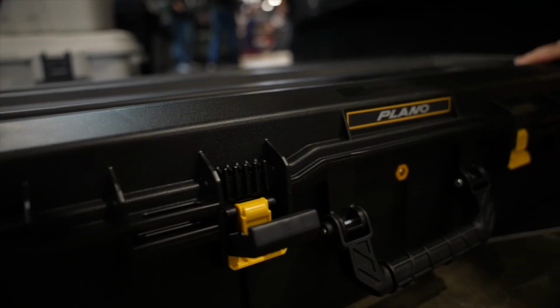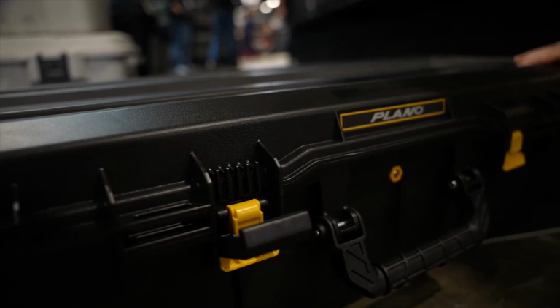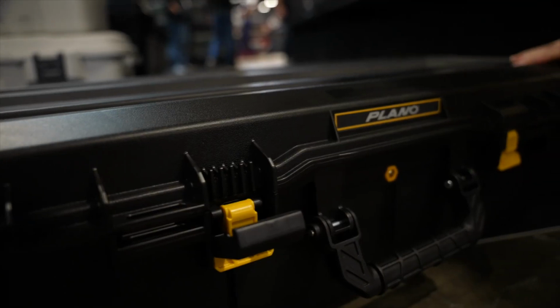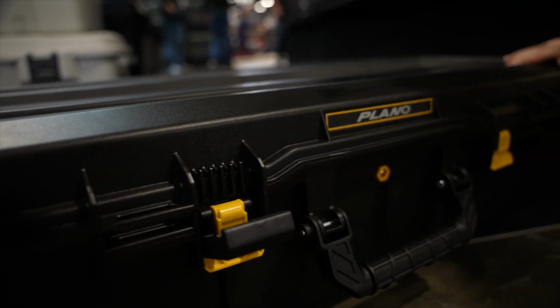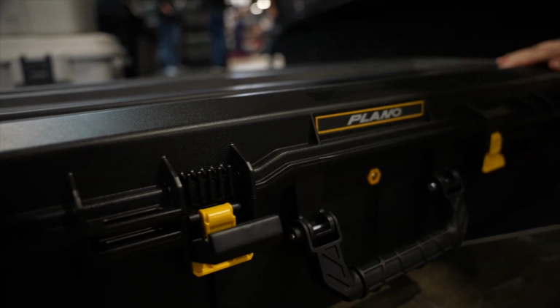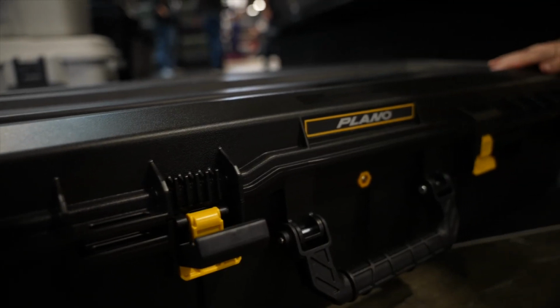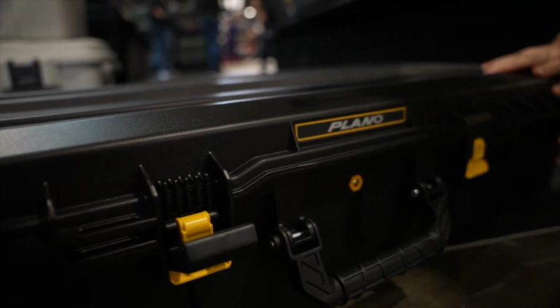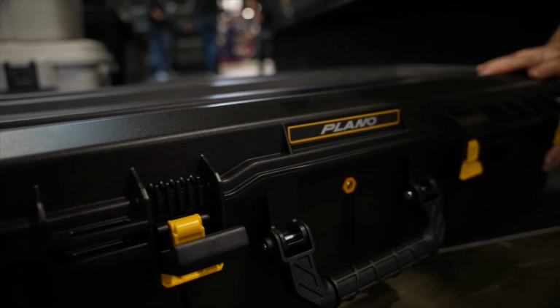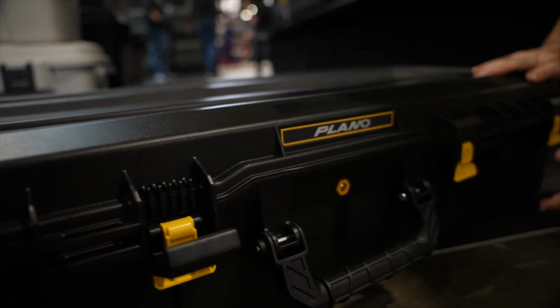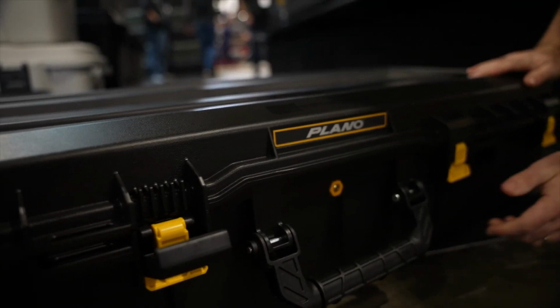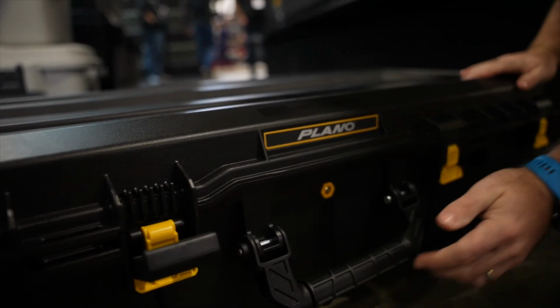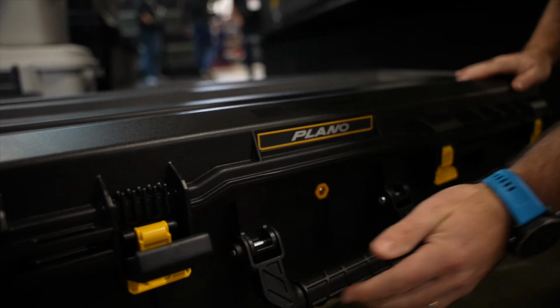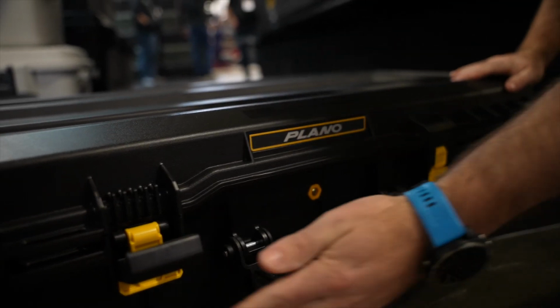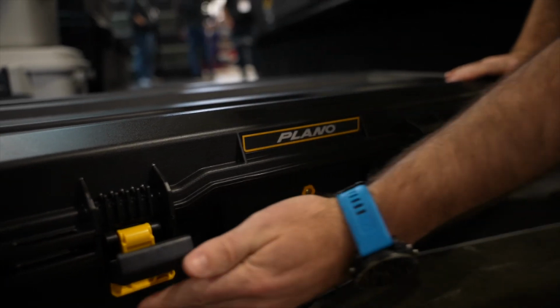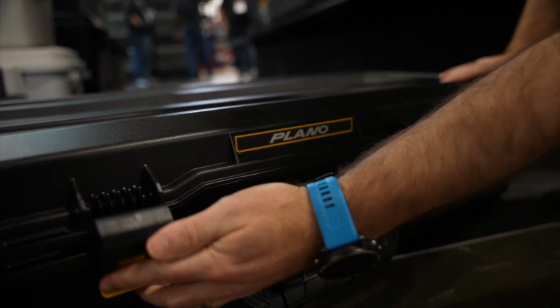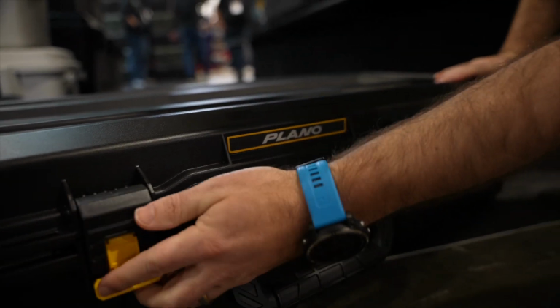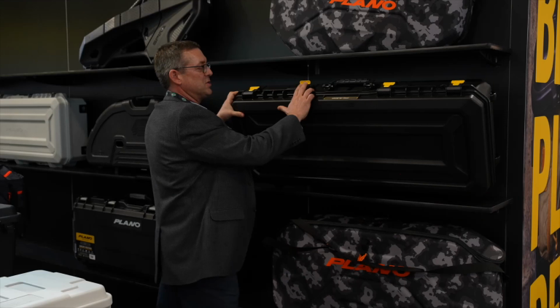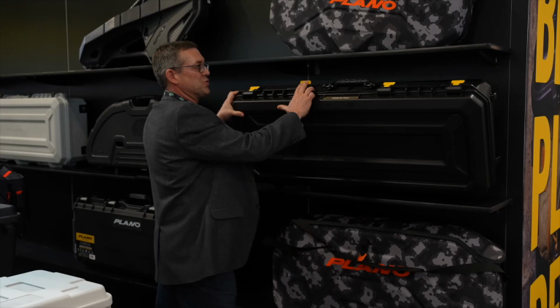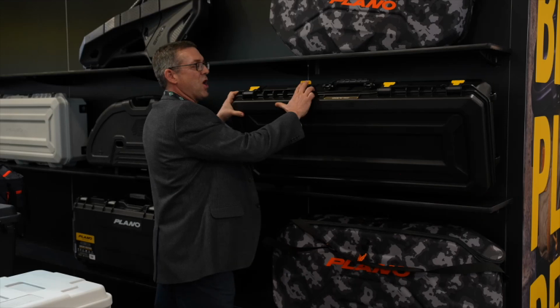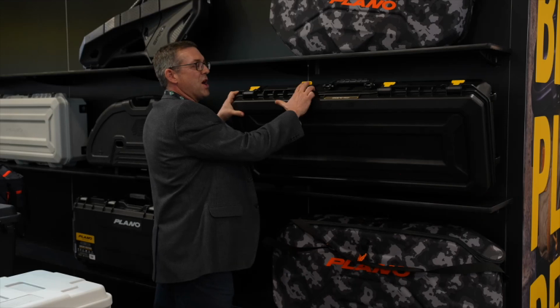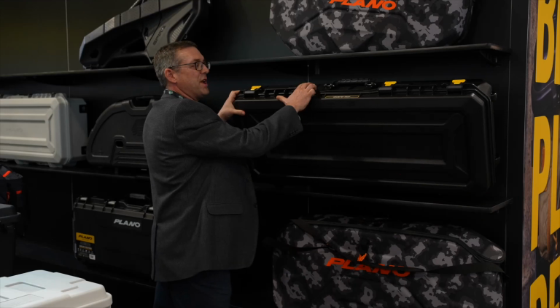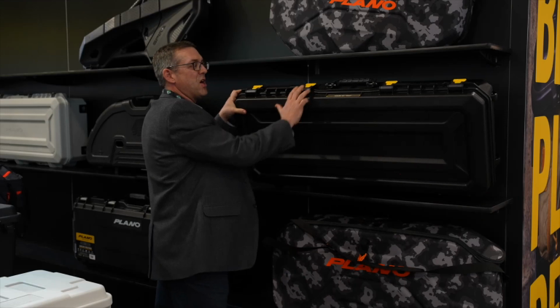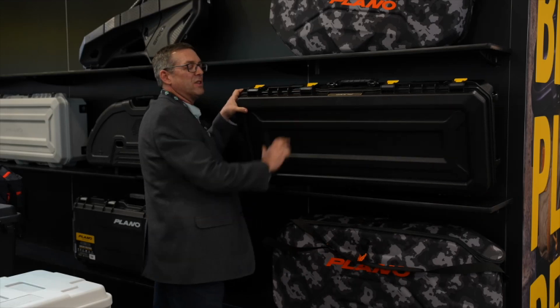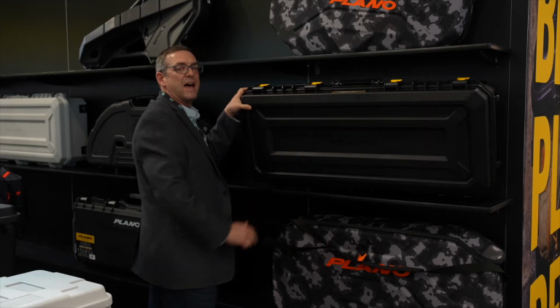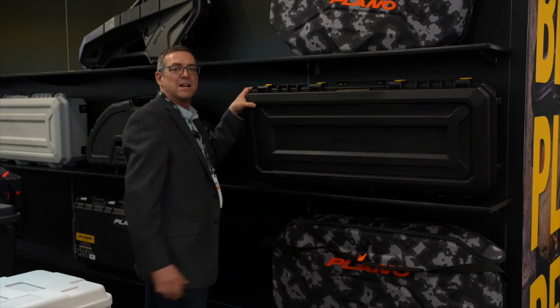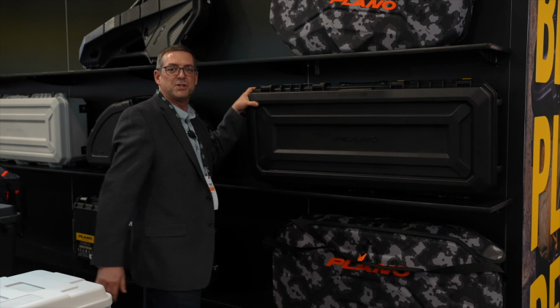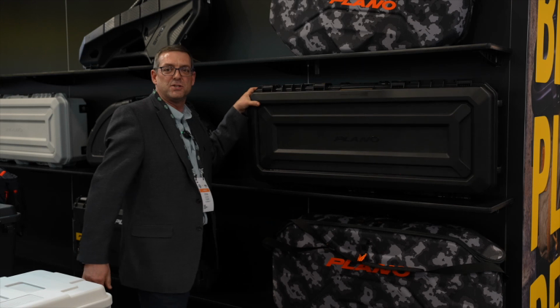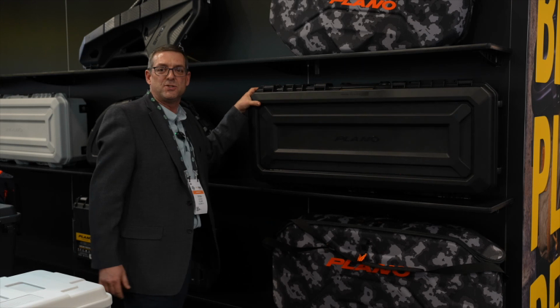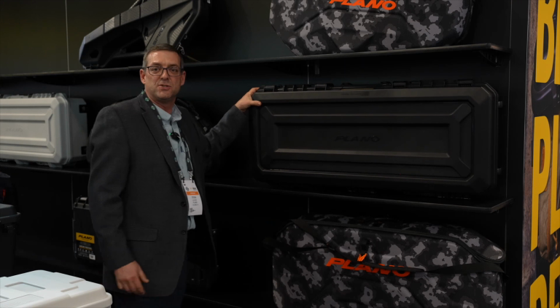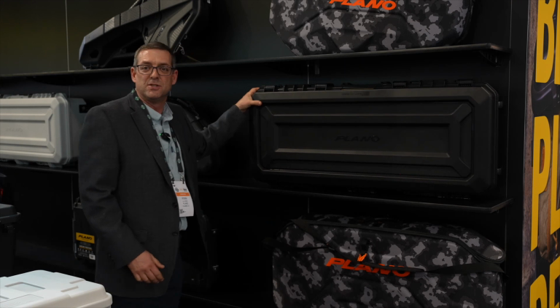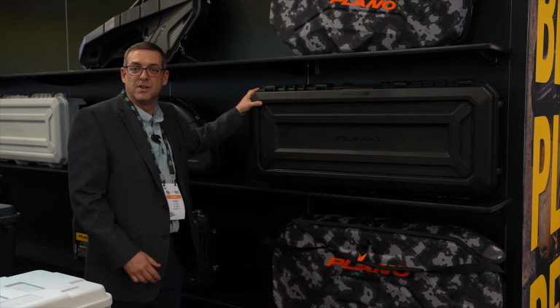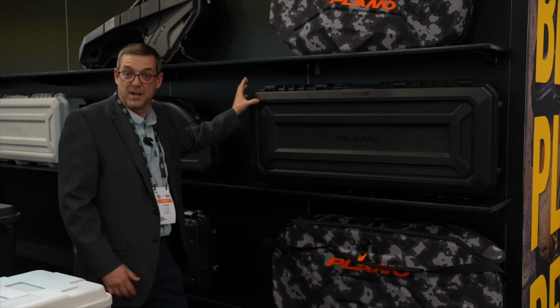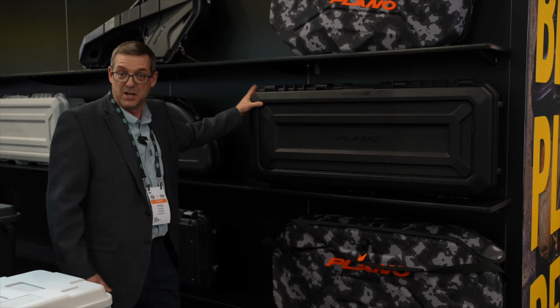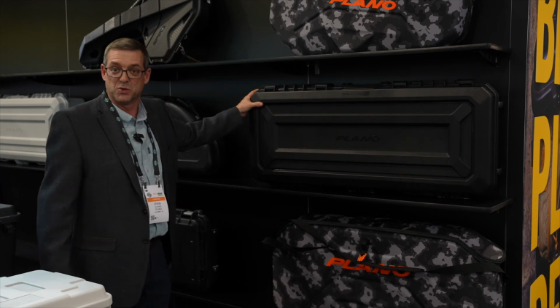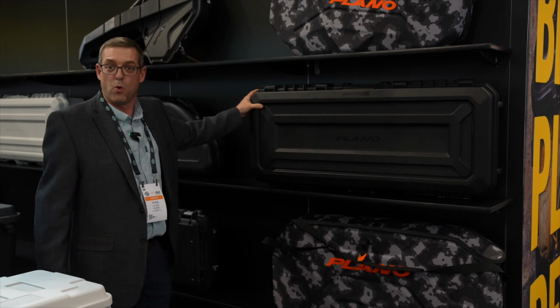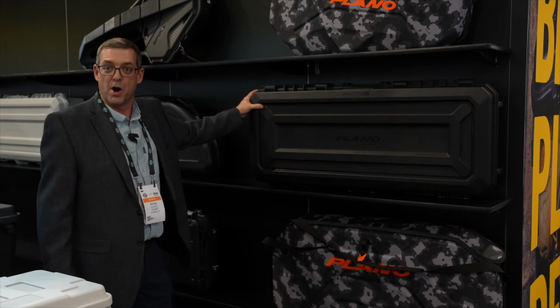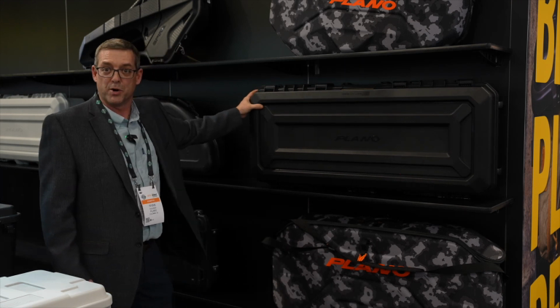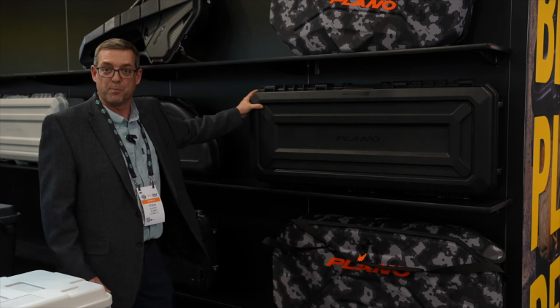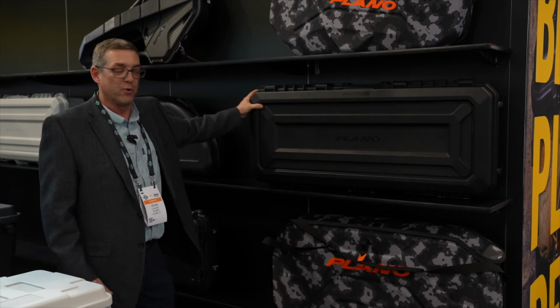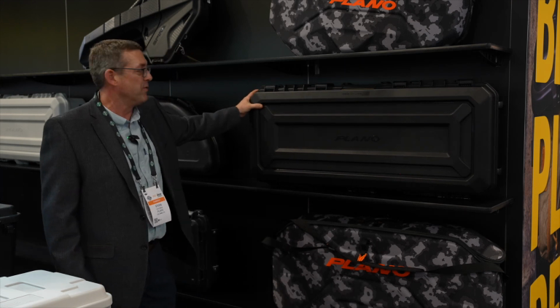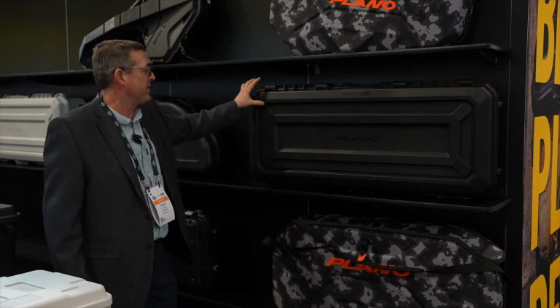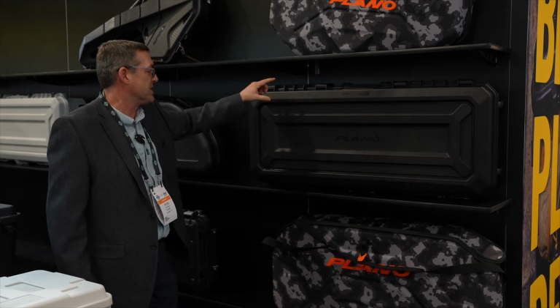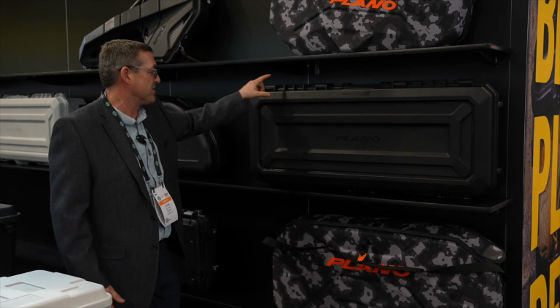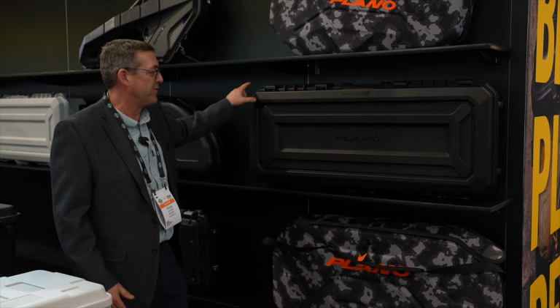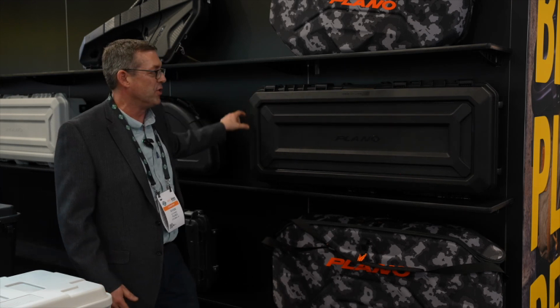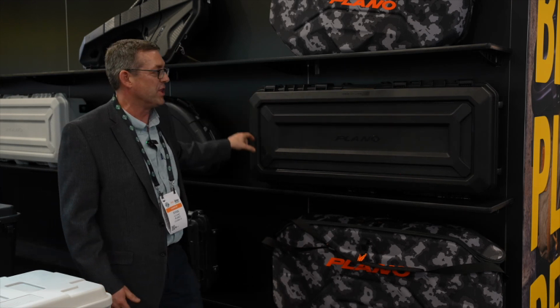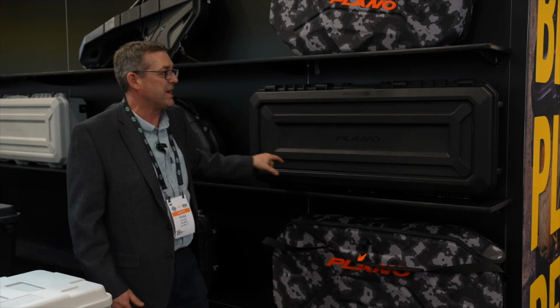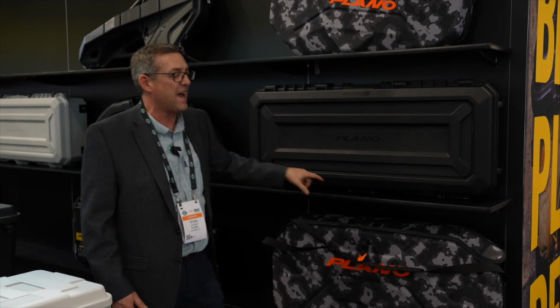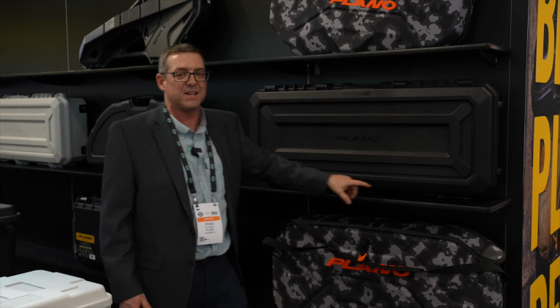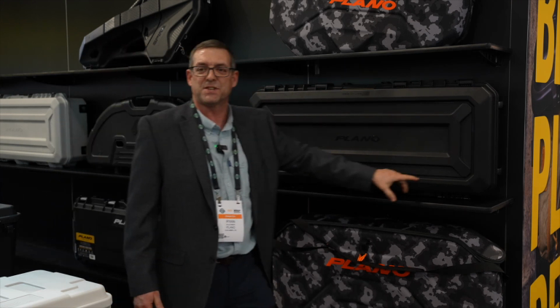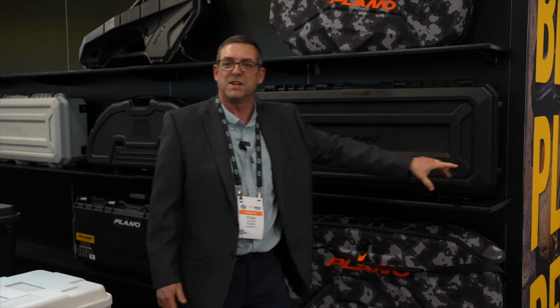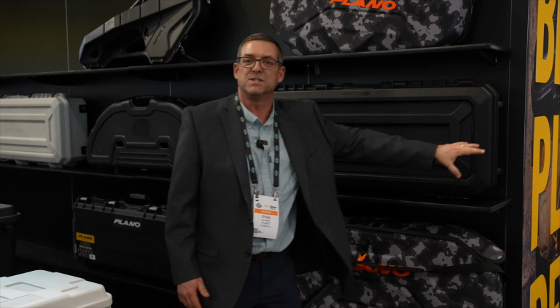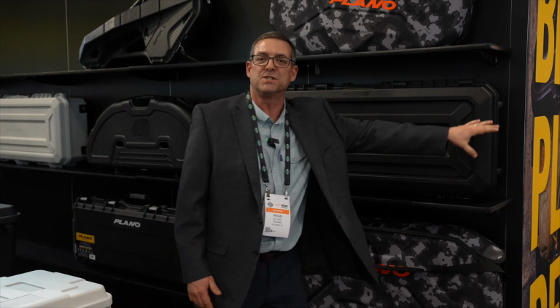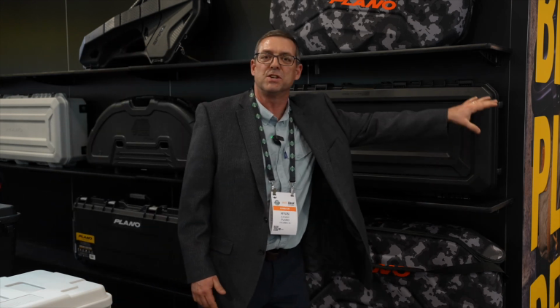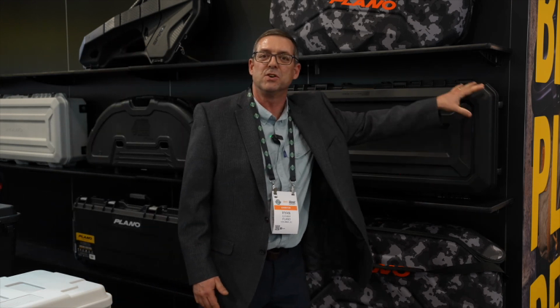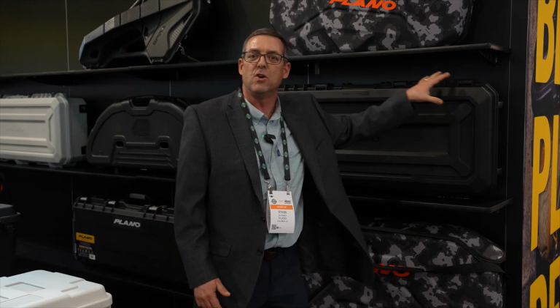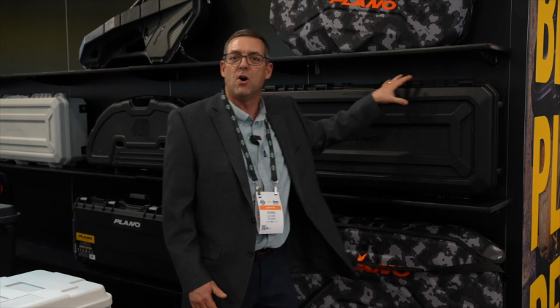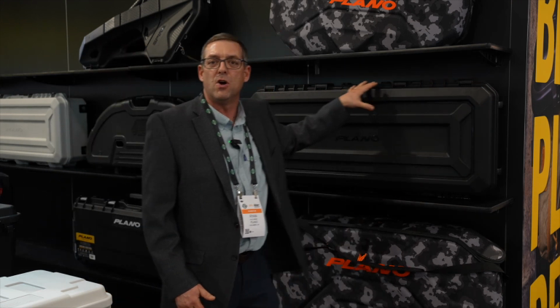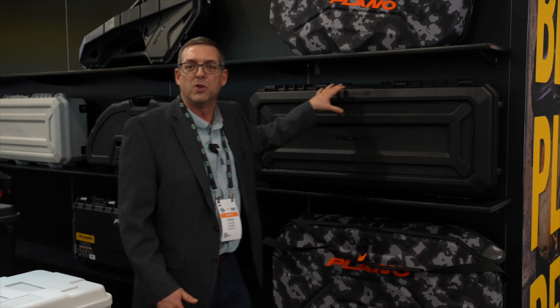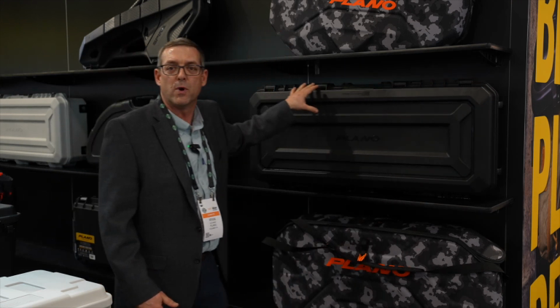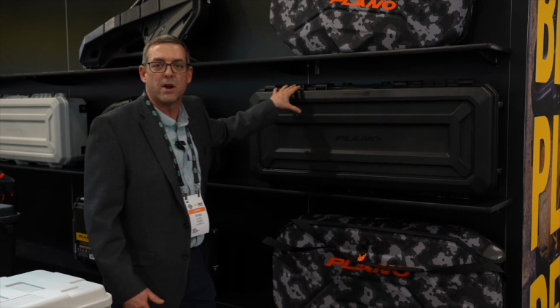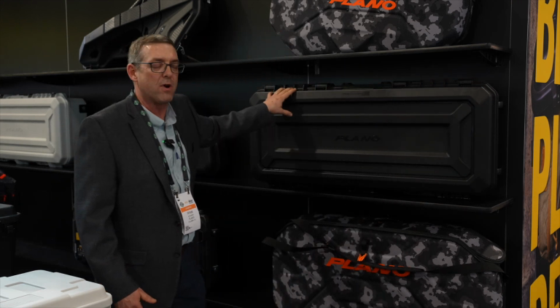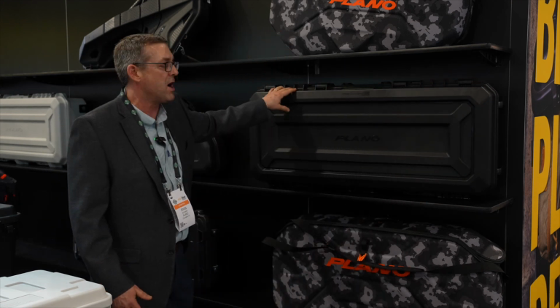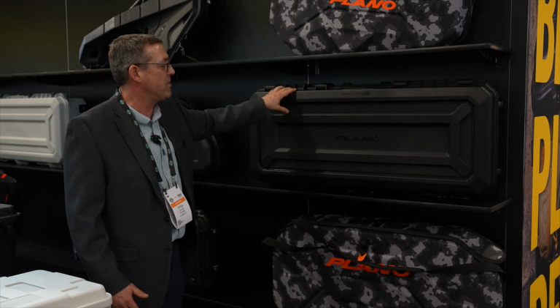It has four sturdy drawdown latches. It is waterproof. It has a fully gasketed seal all the way around.